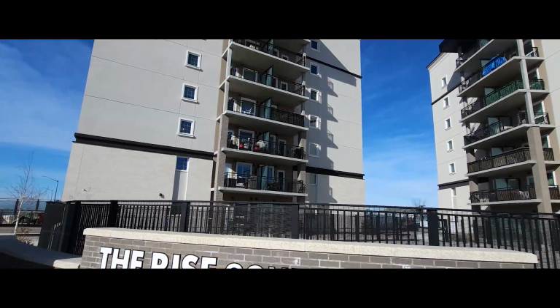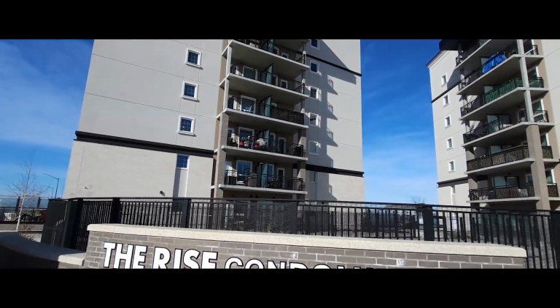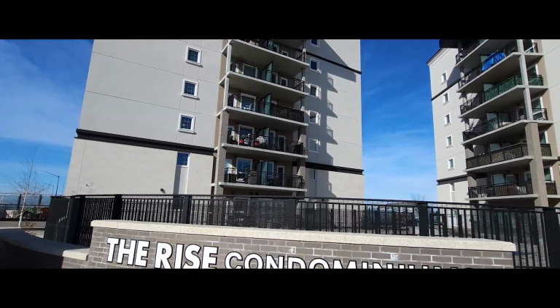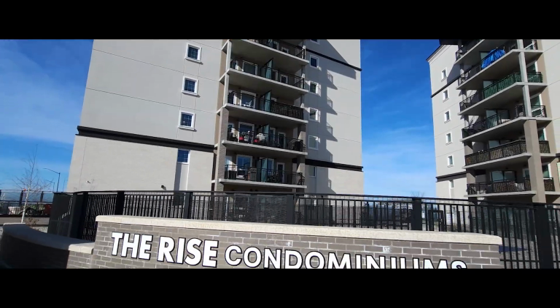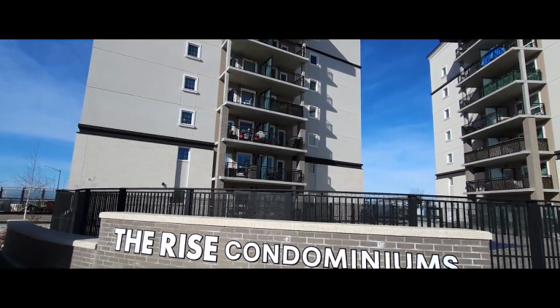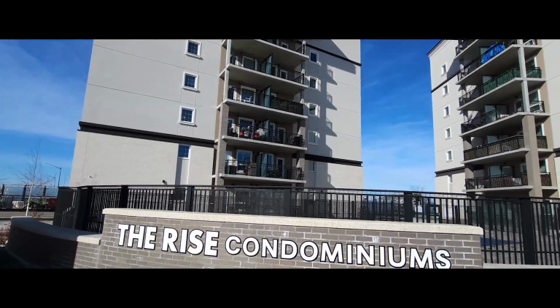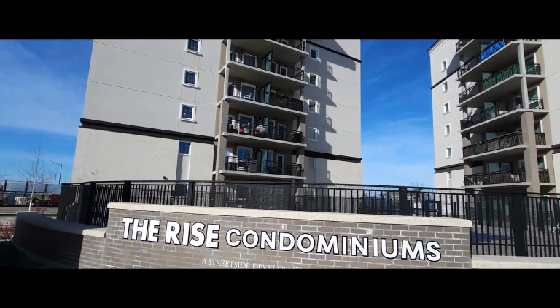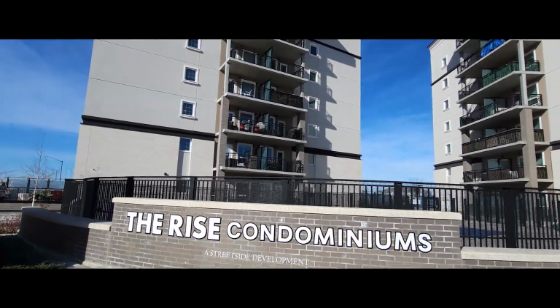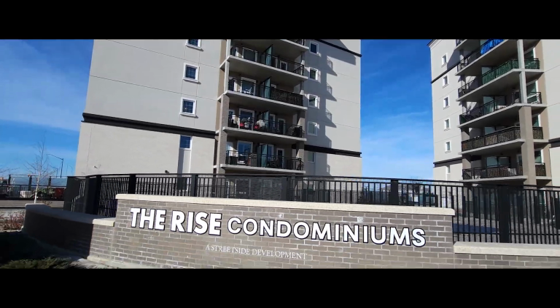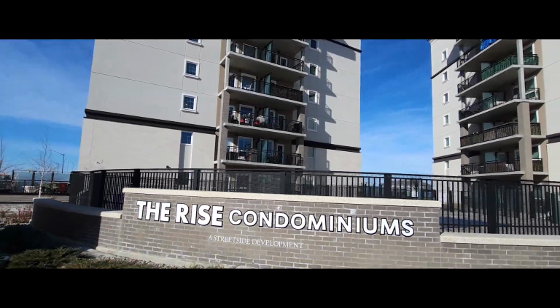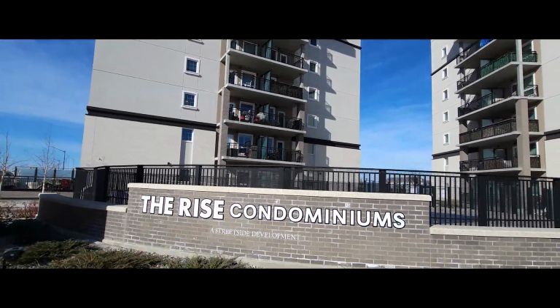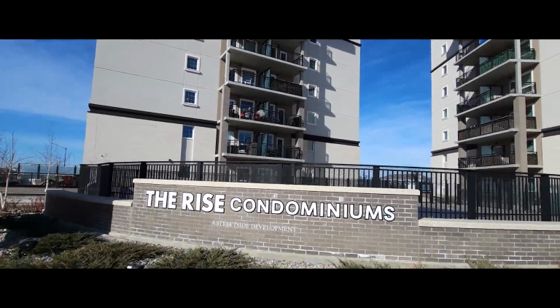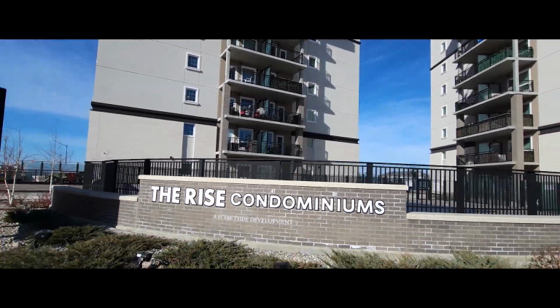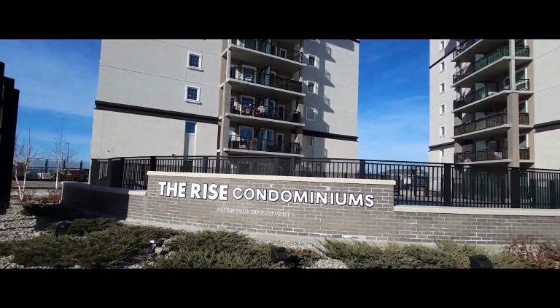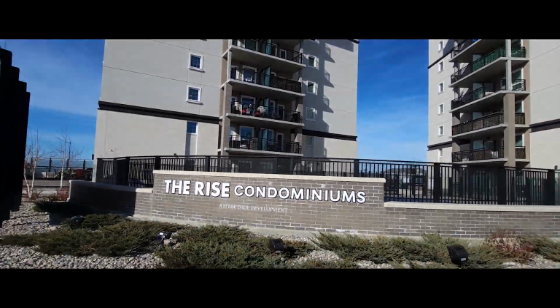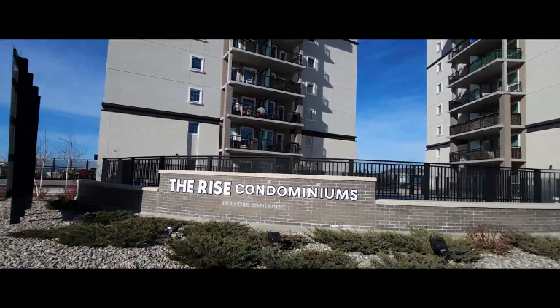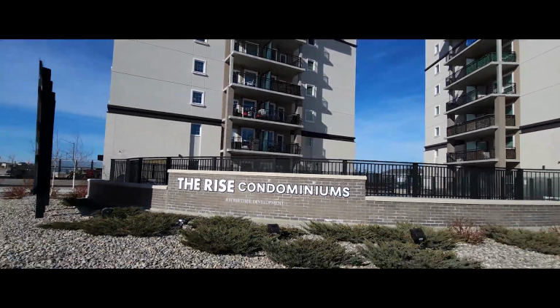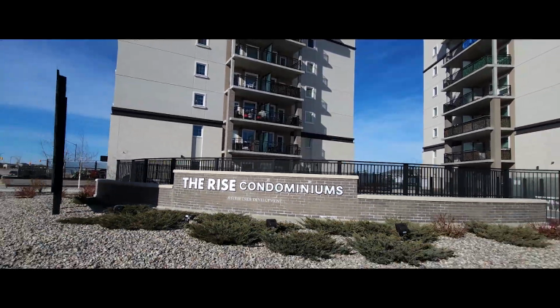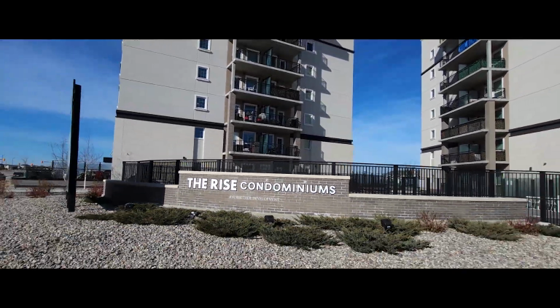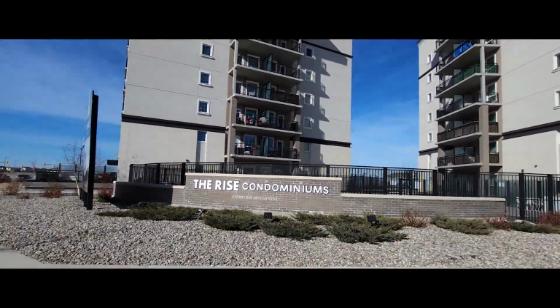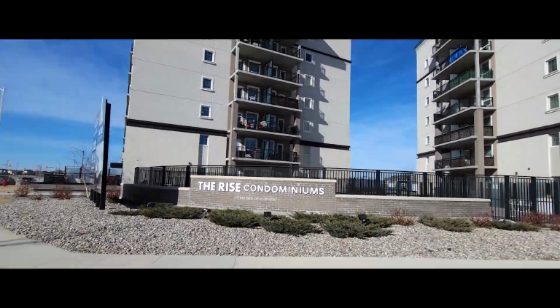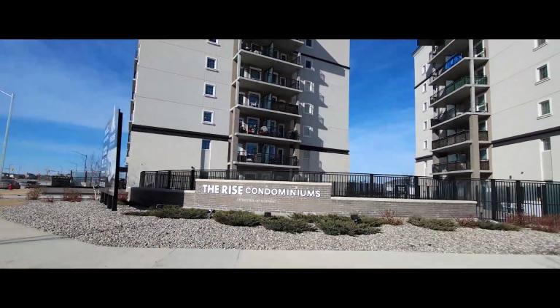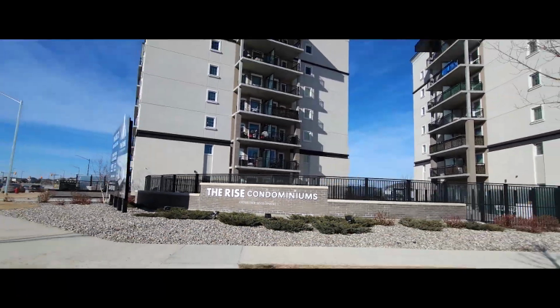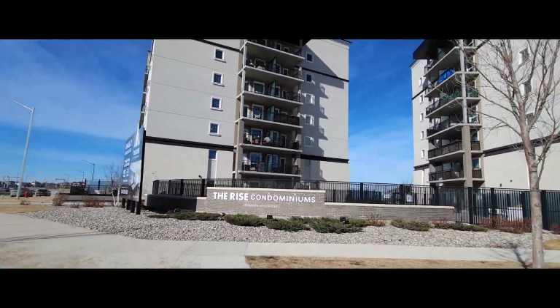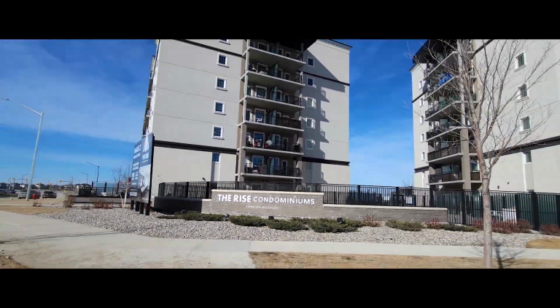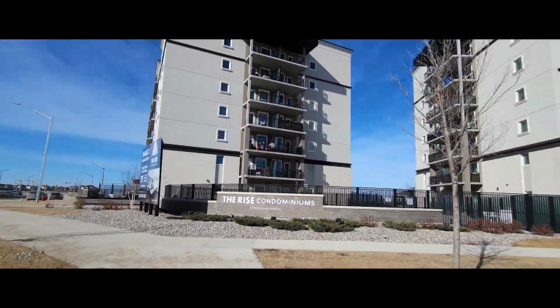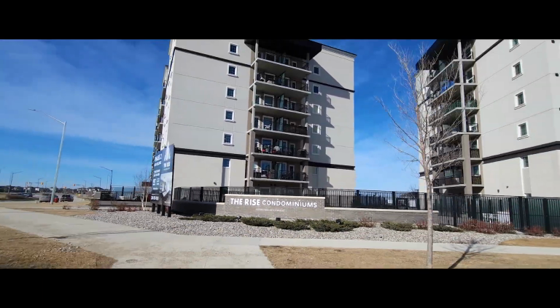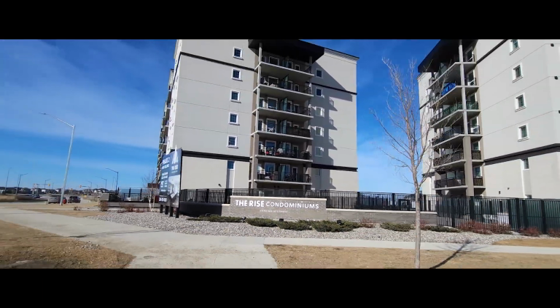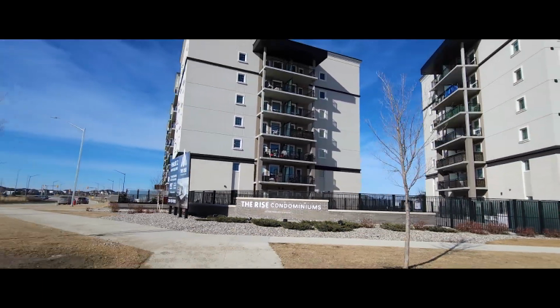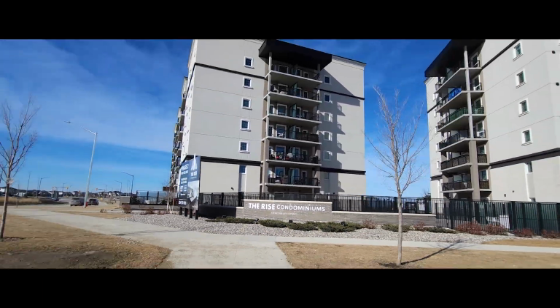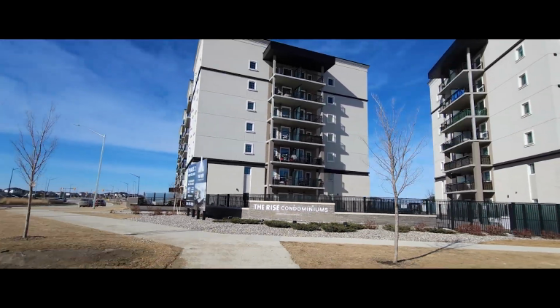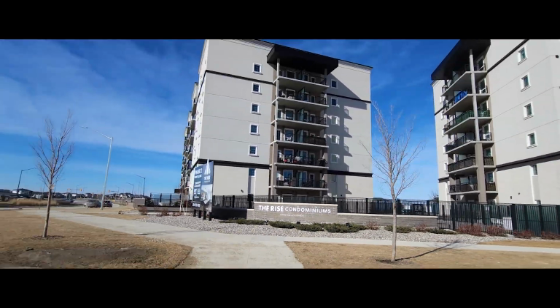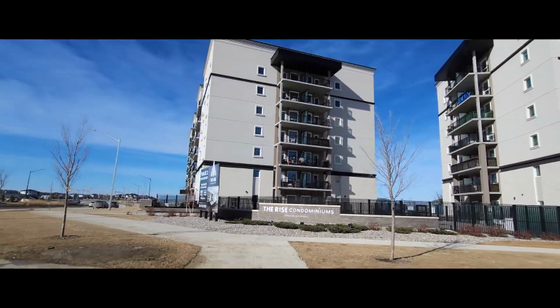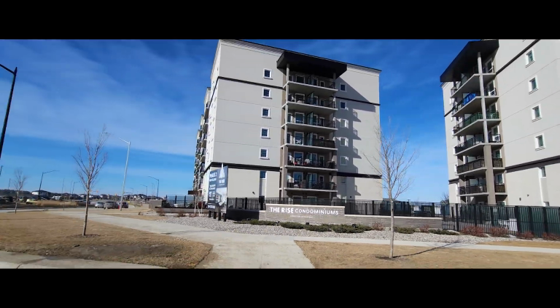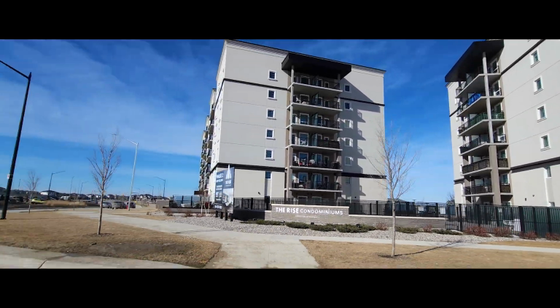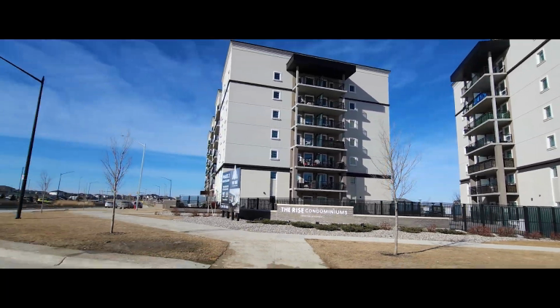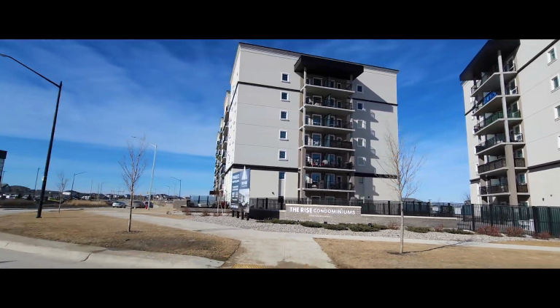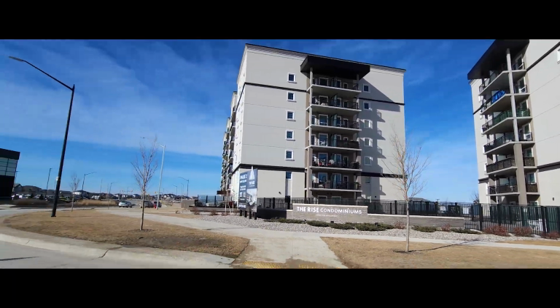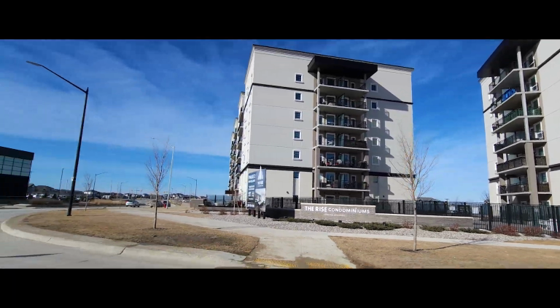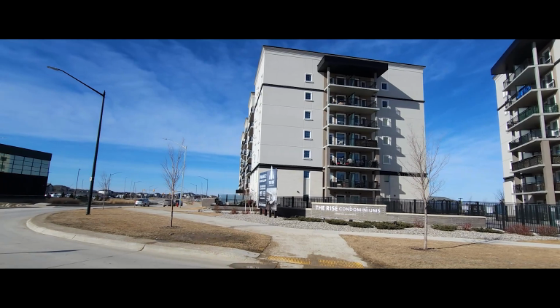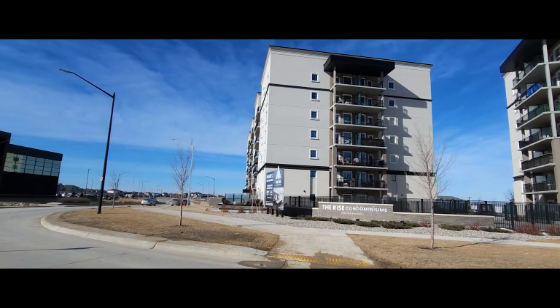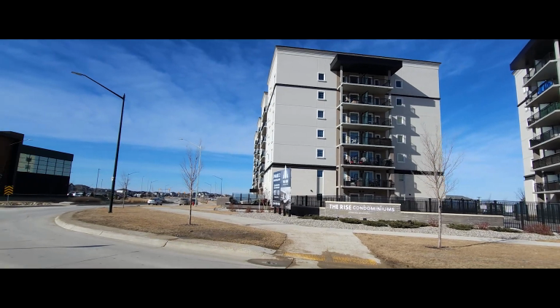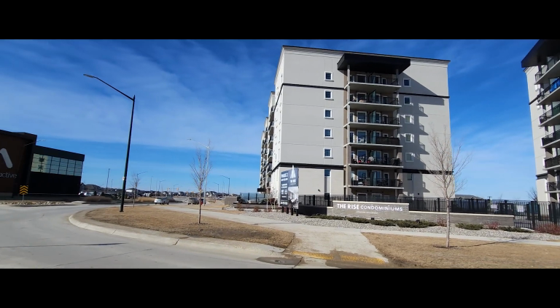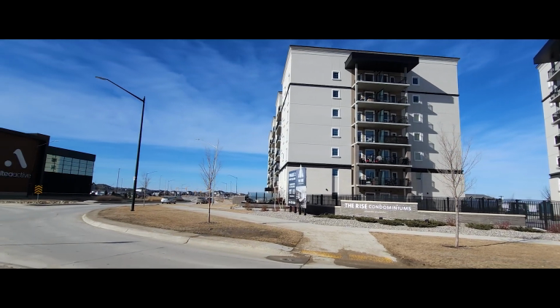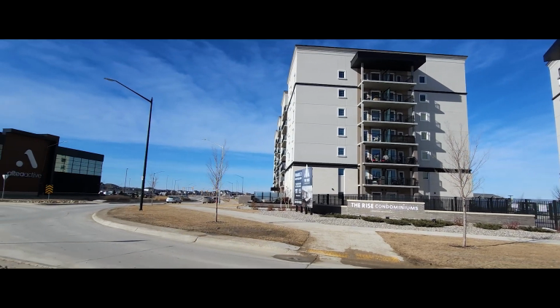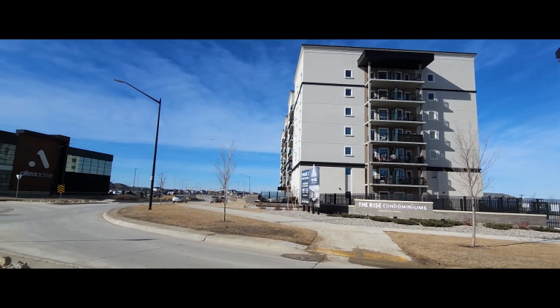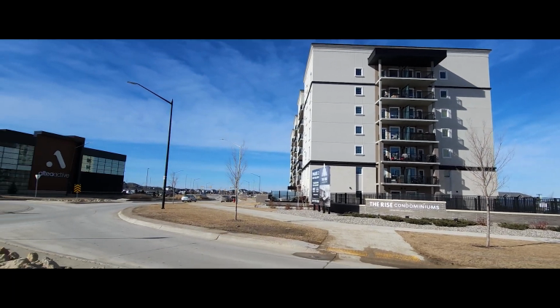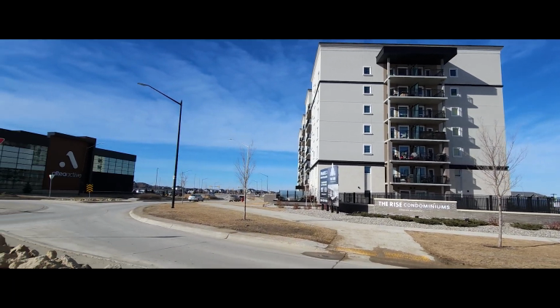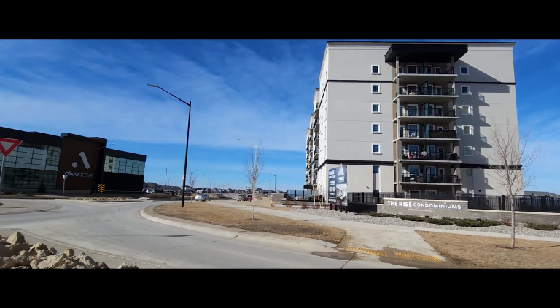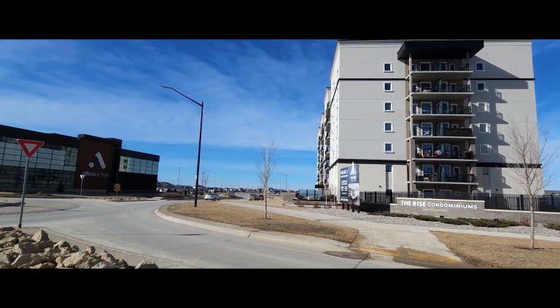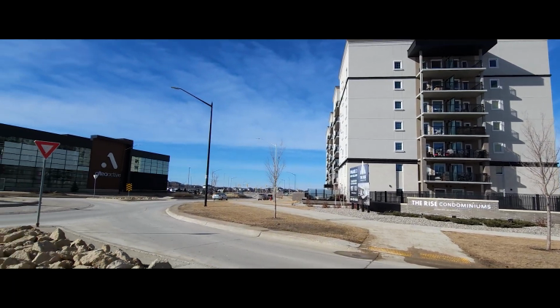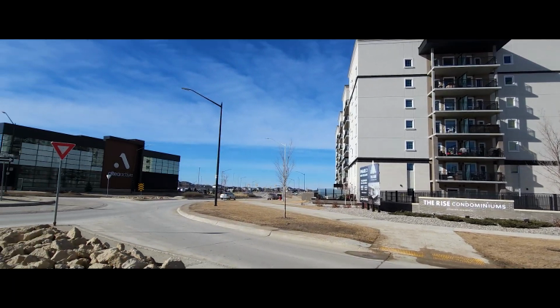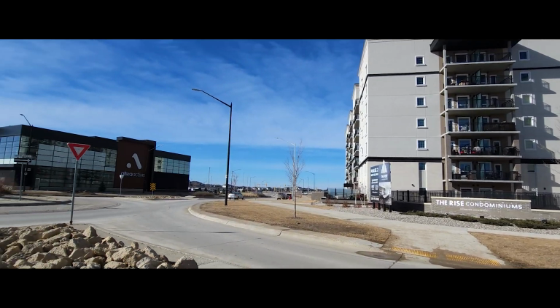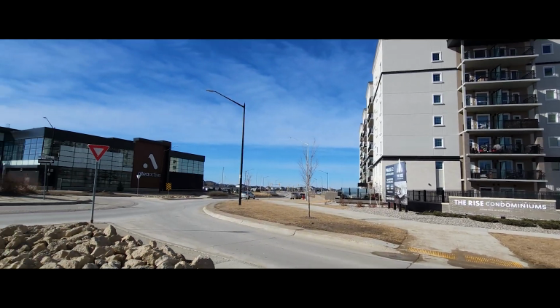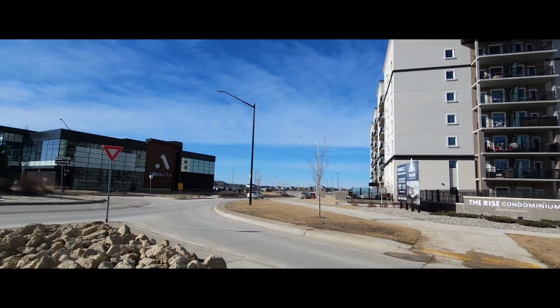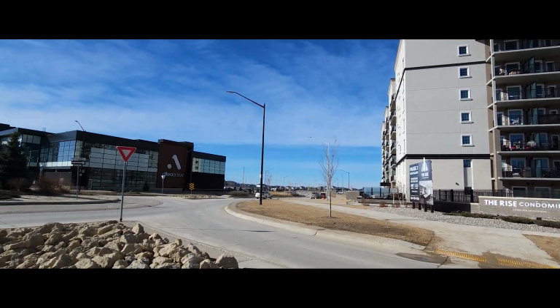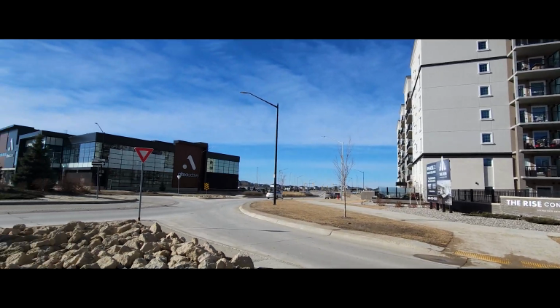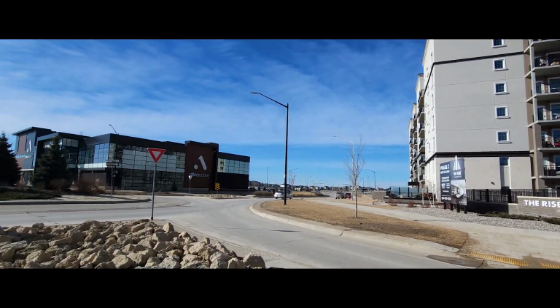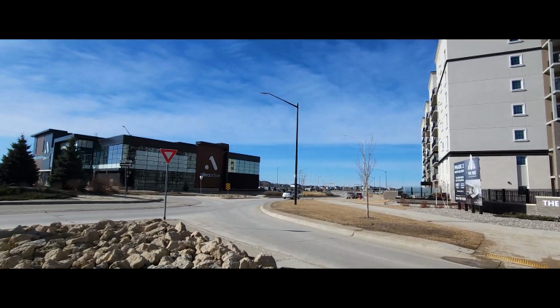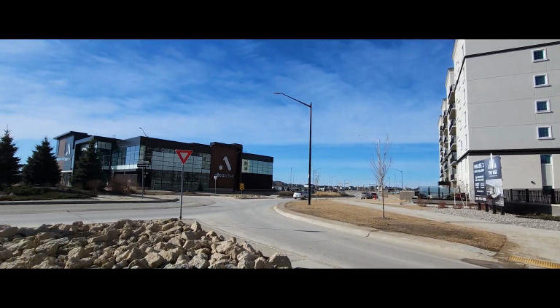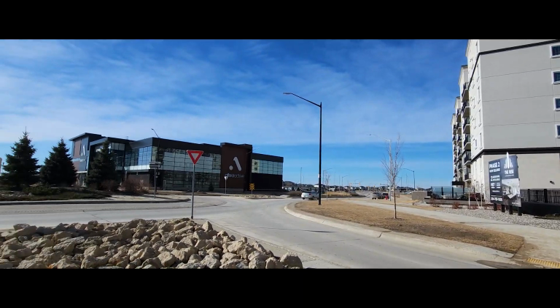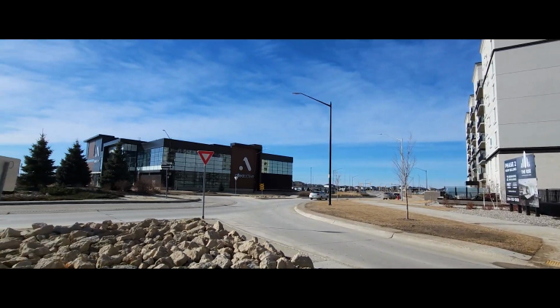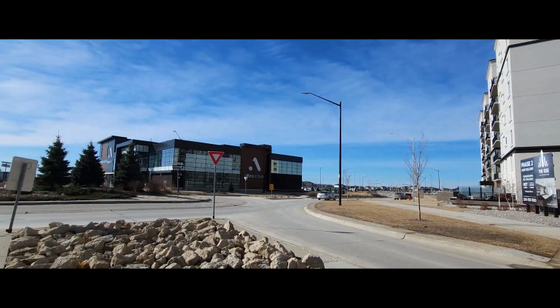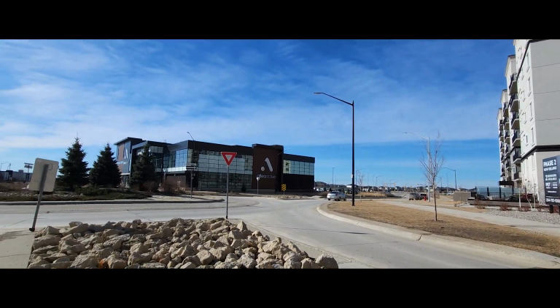Location, amenities, space, and convenience. Better call or click before somebody beats you to it.